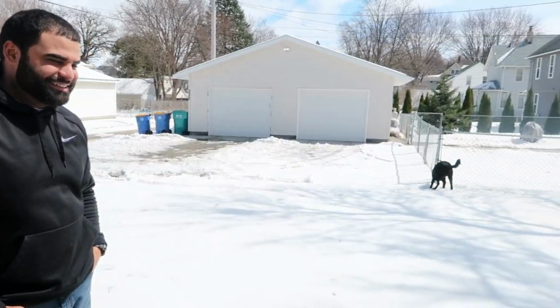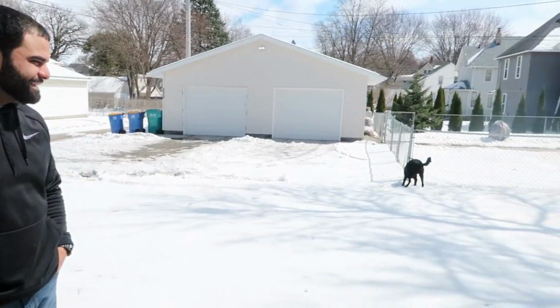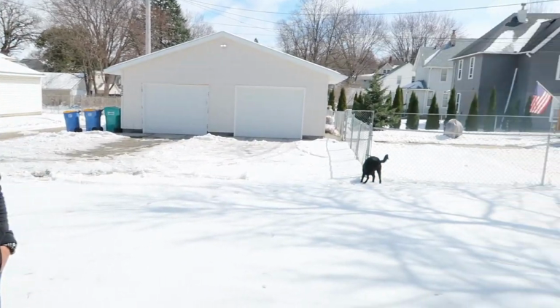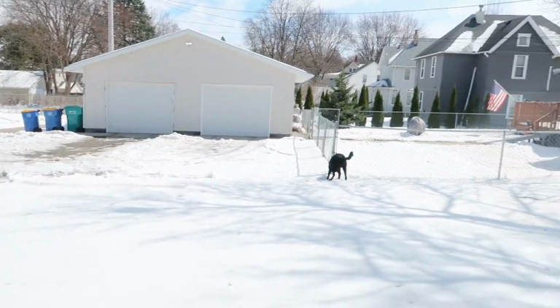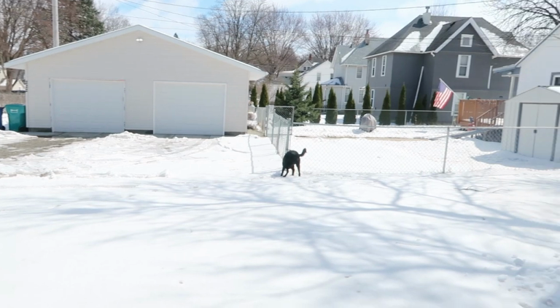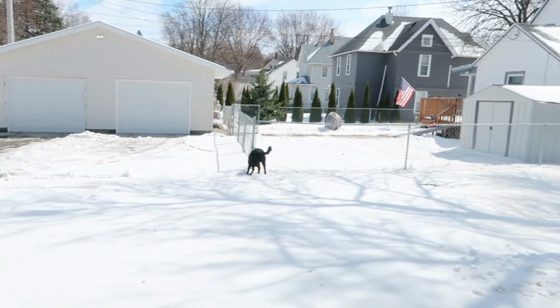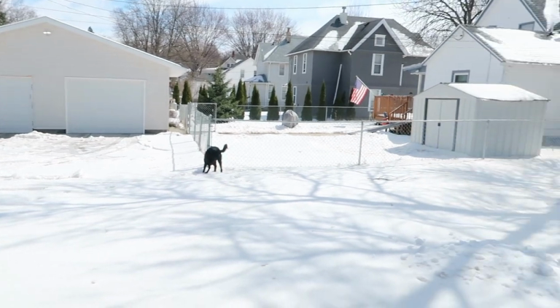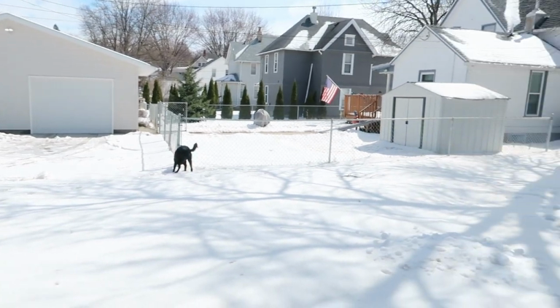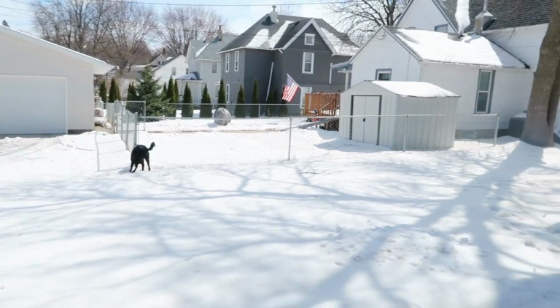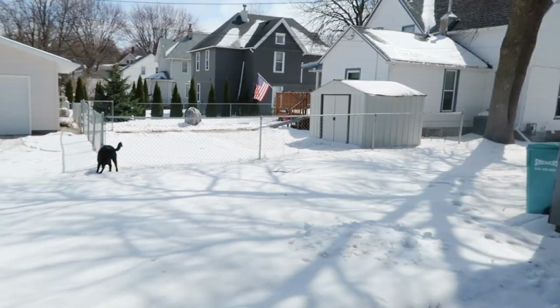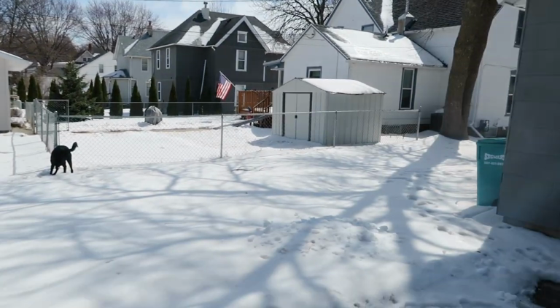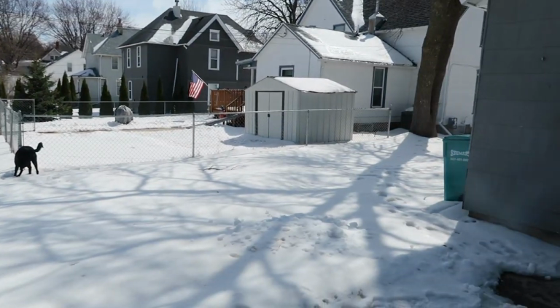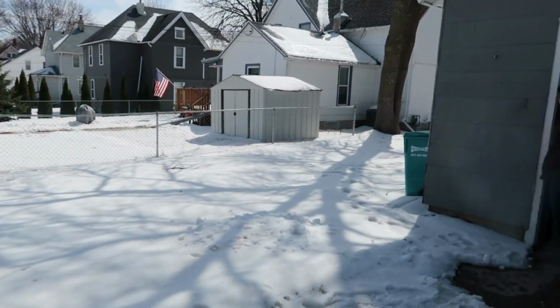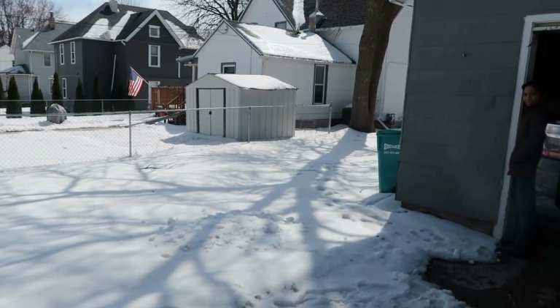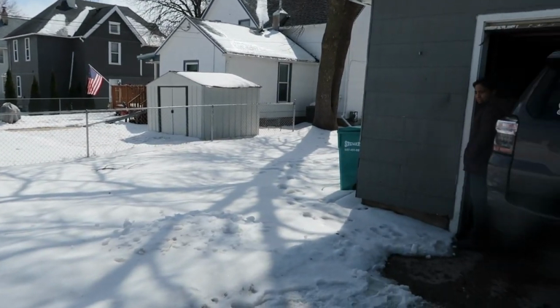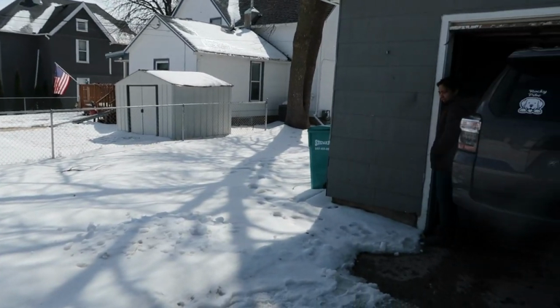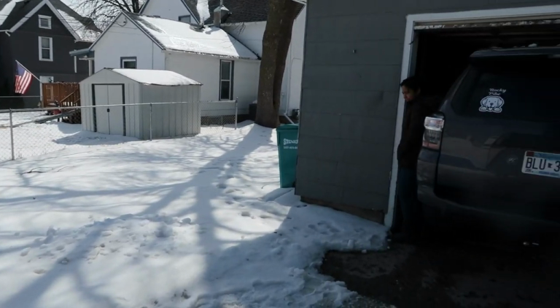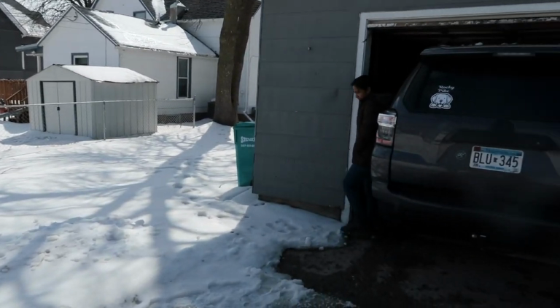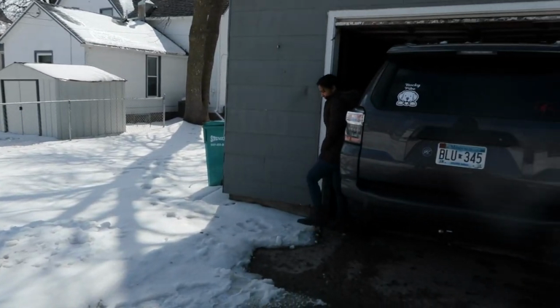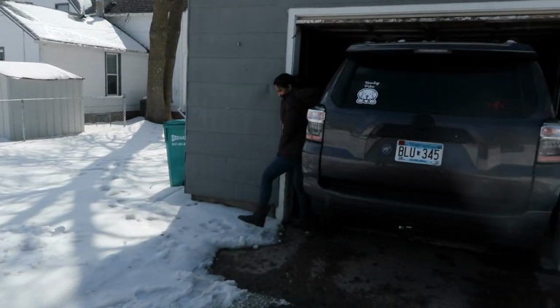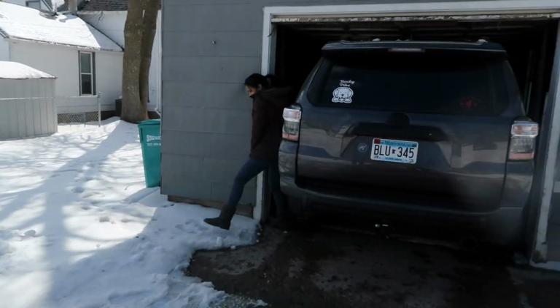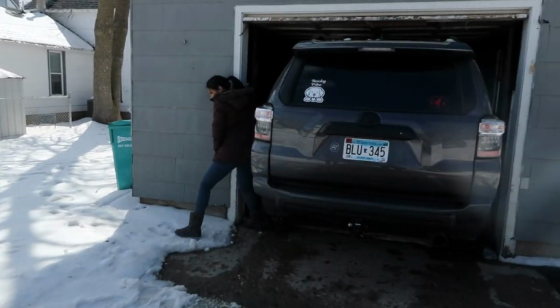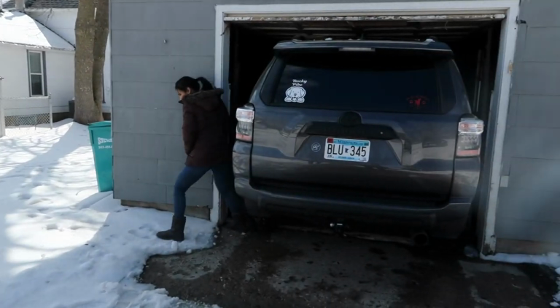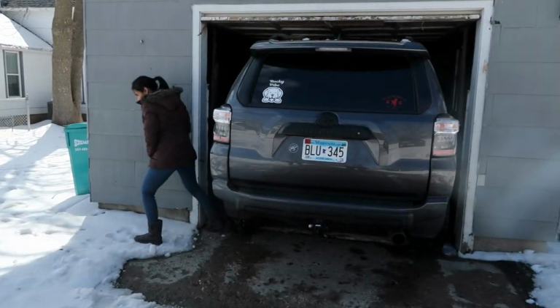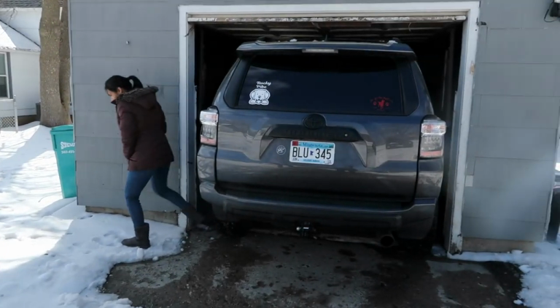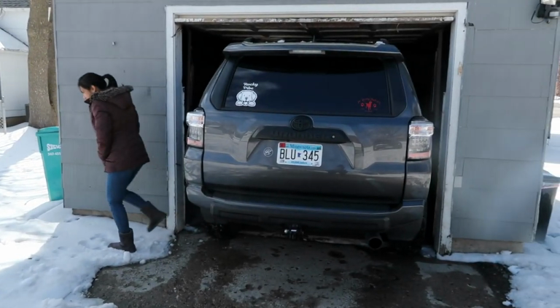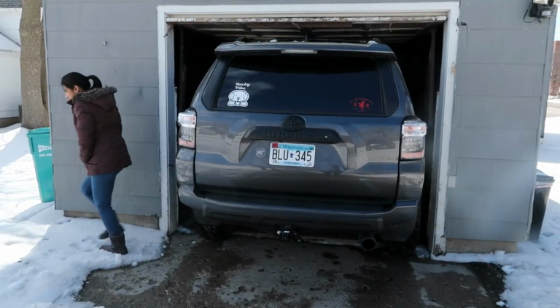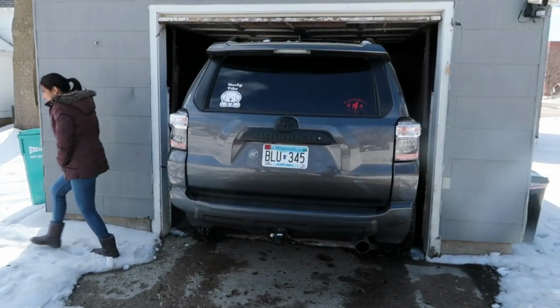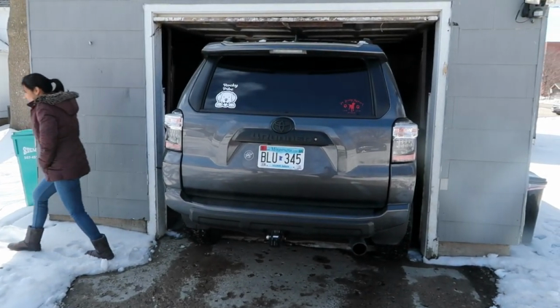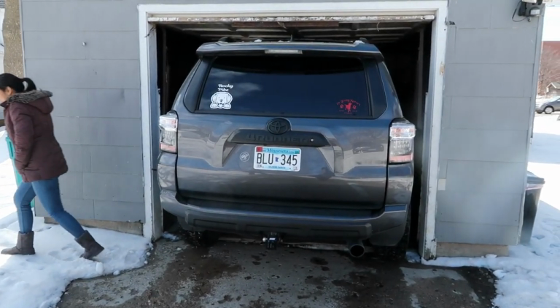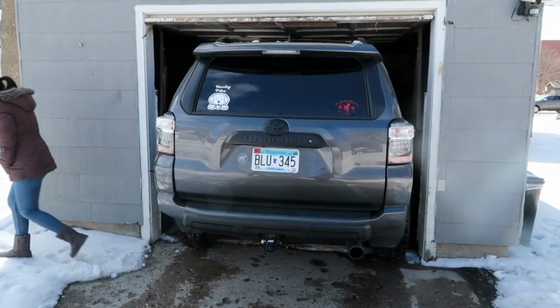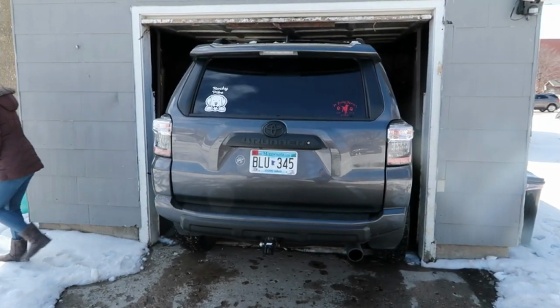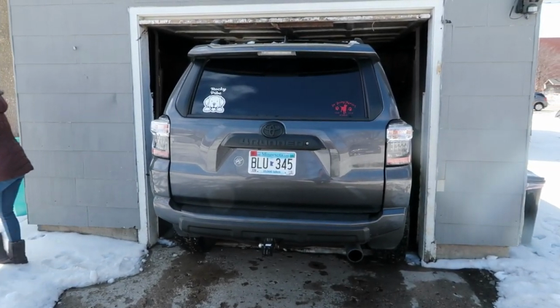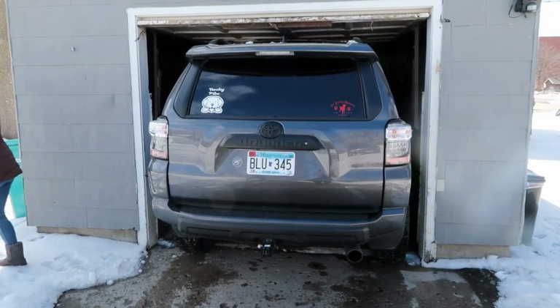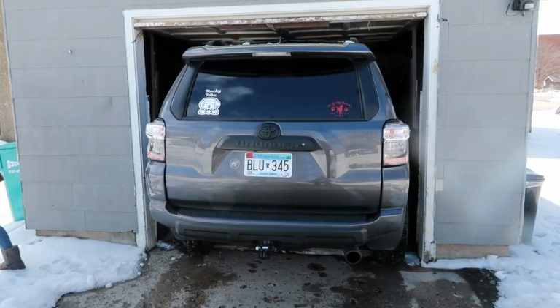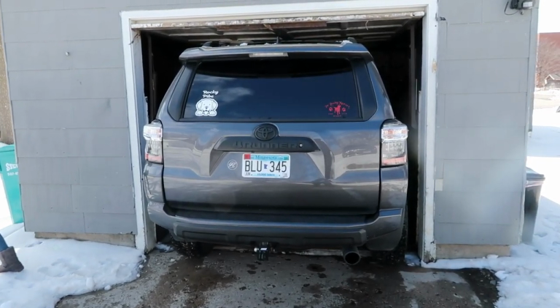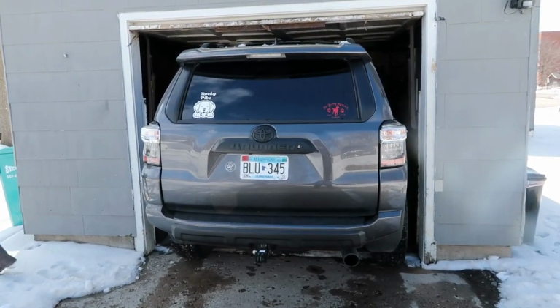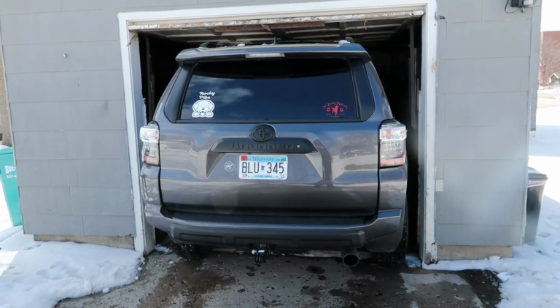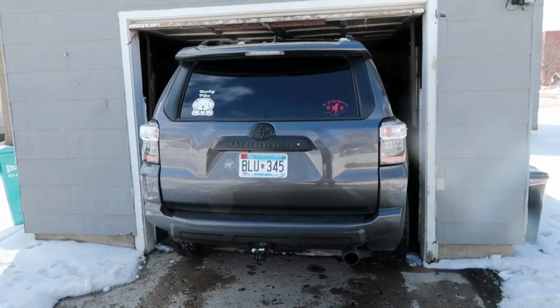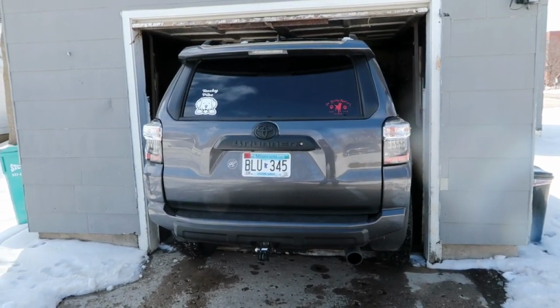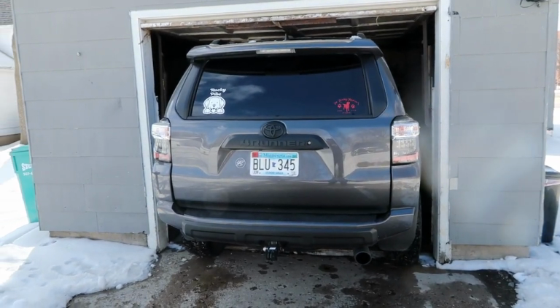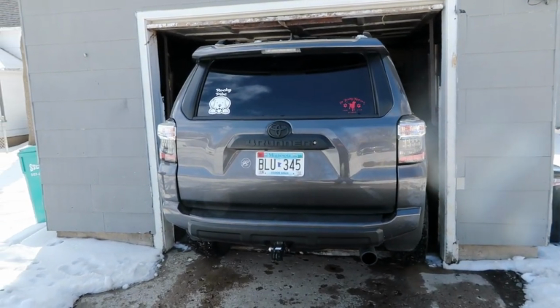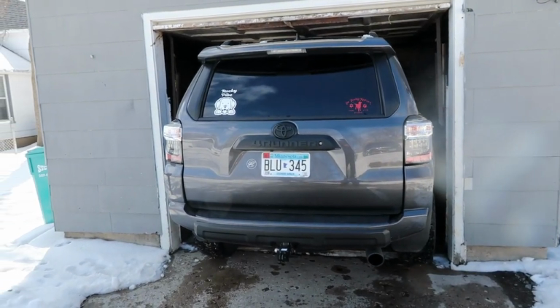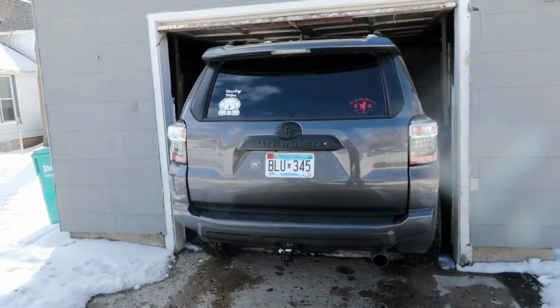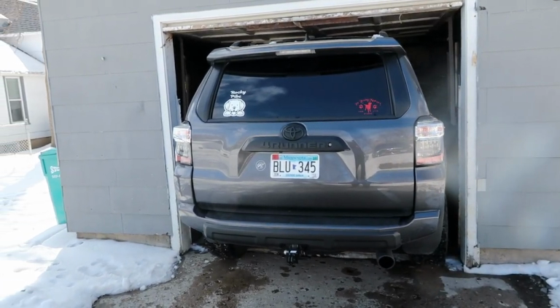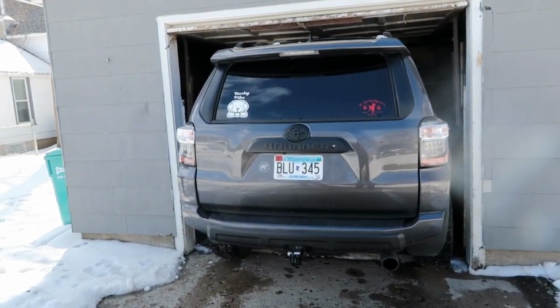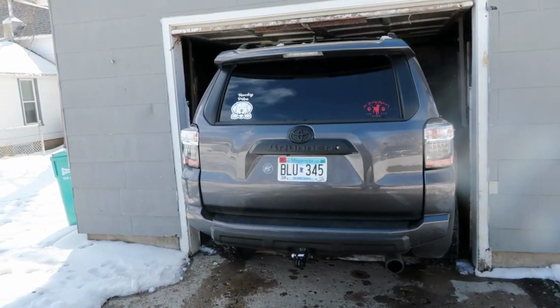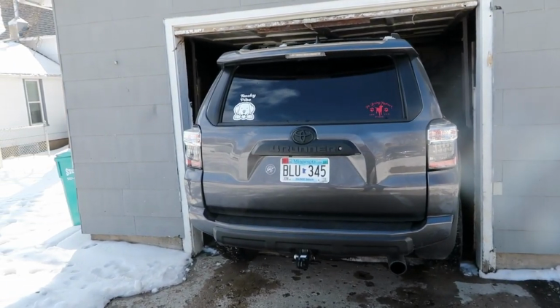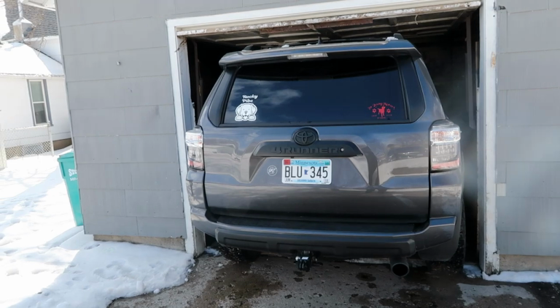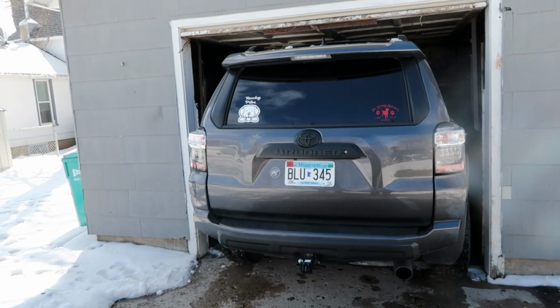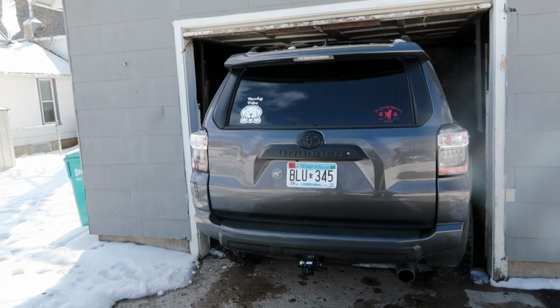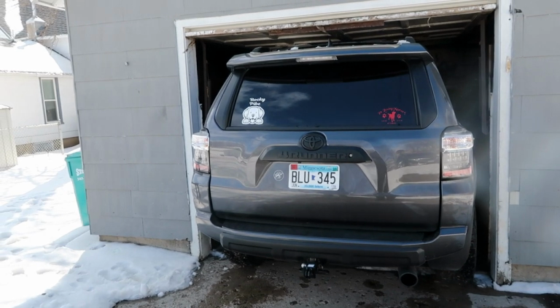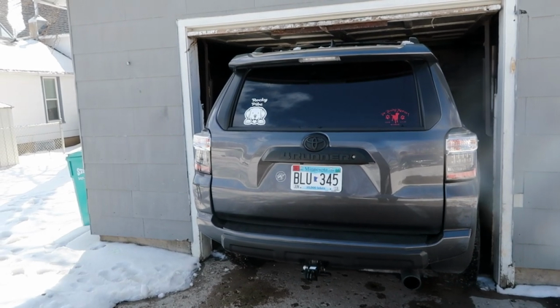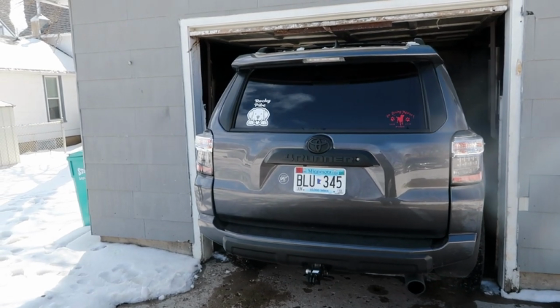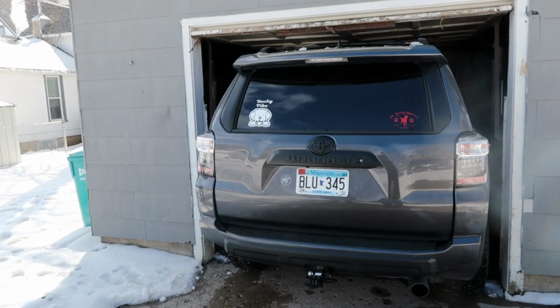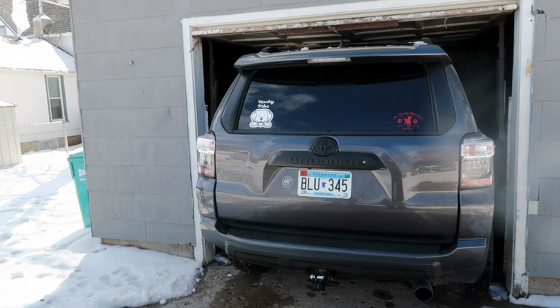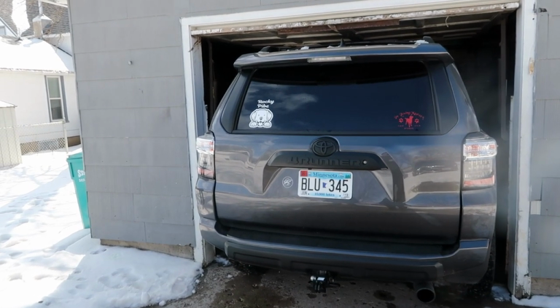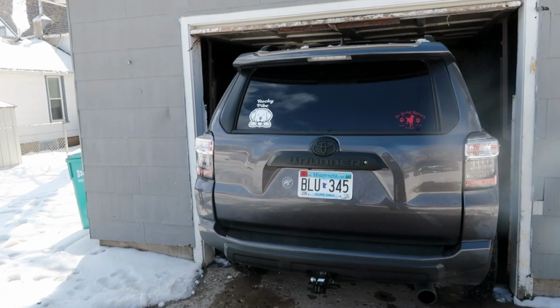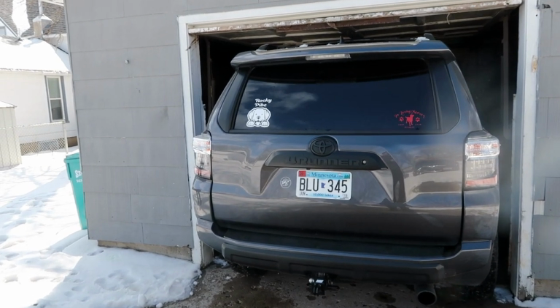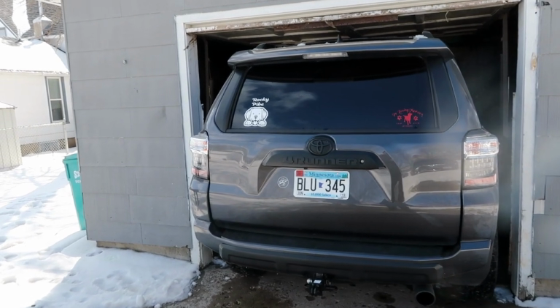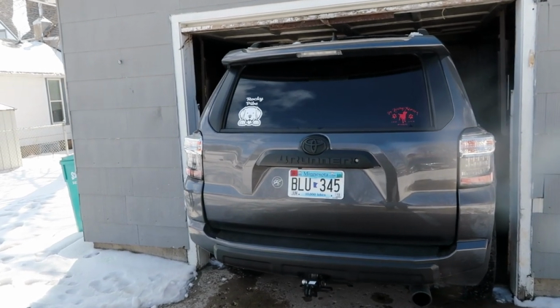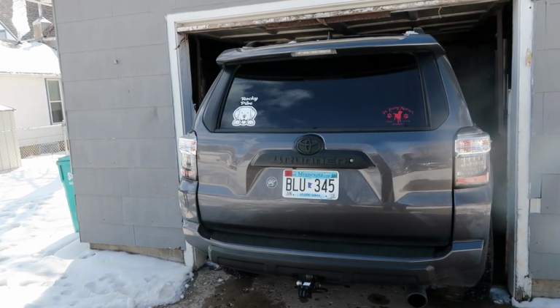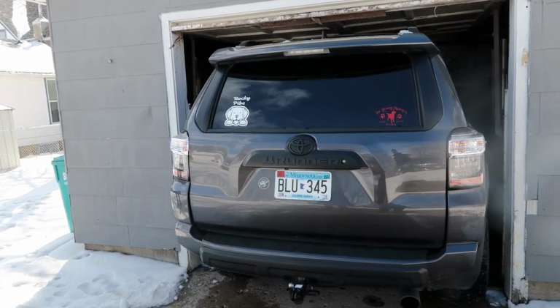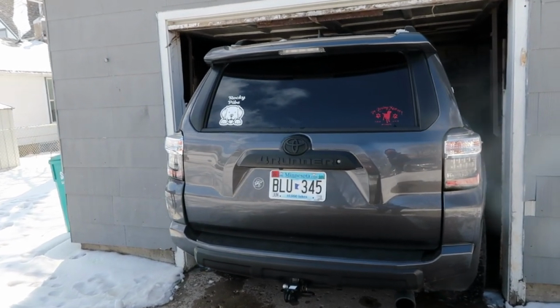This is Yandy's ride right here — a 2018 4Runner with the off-road package.